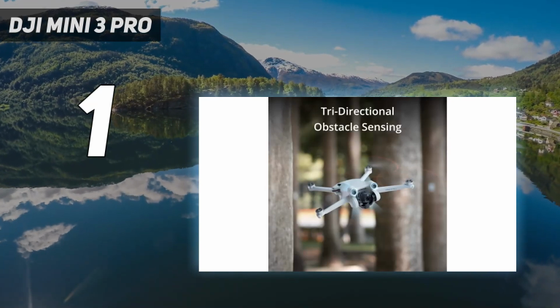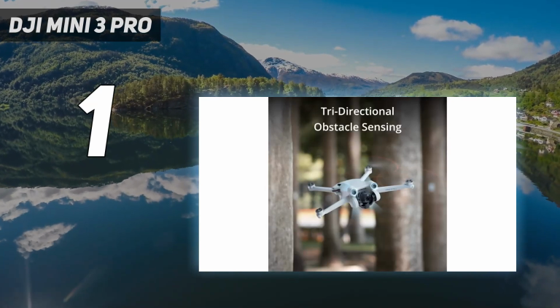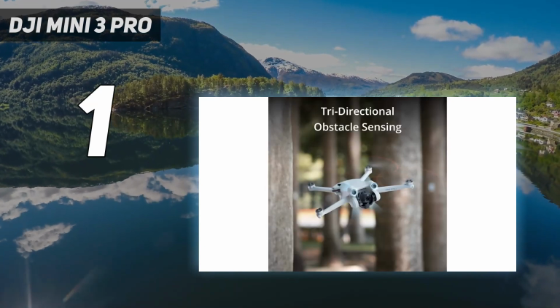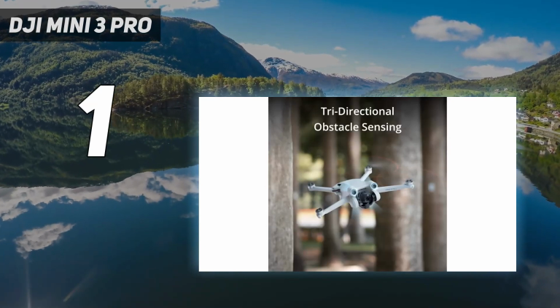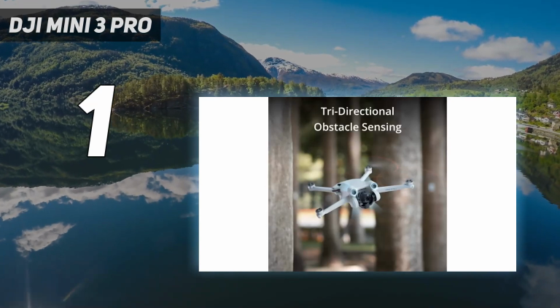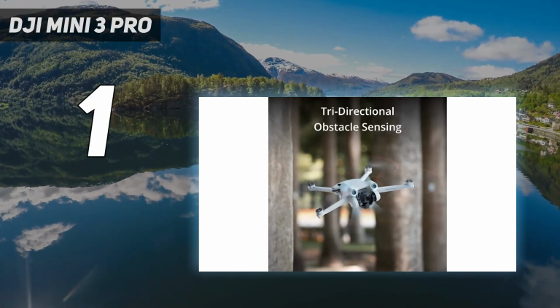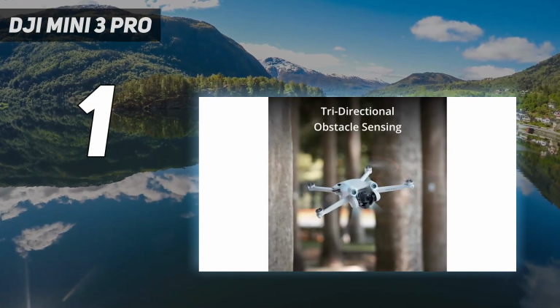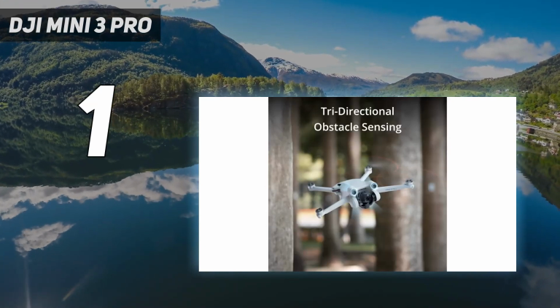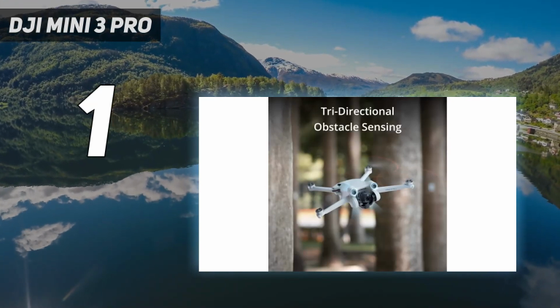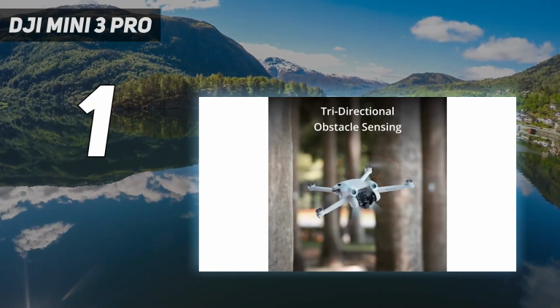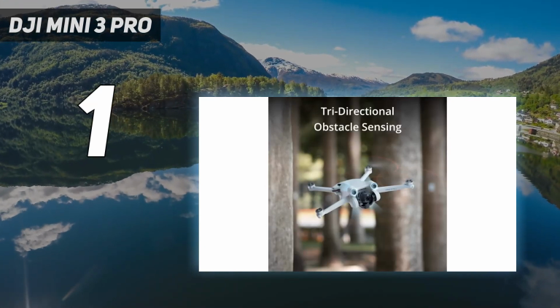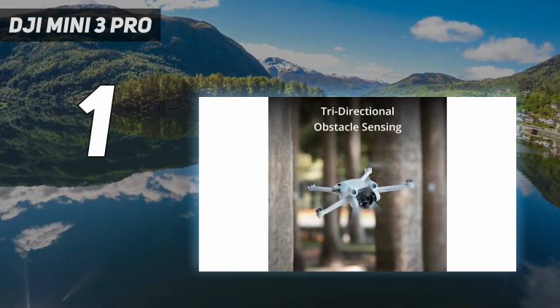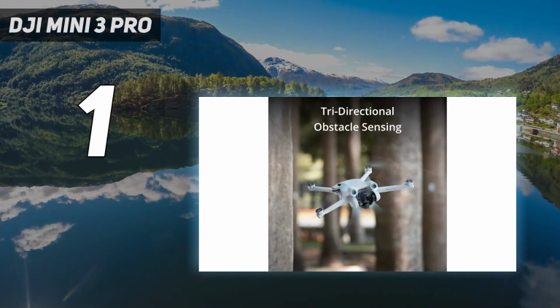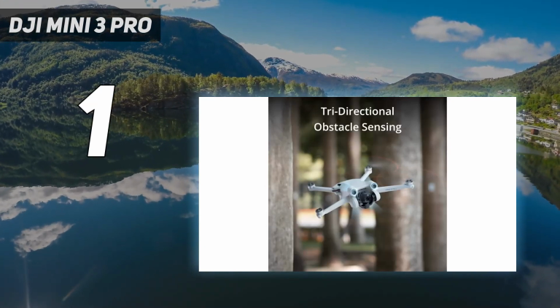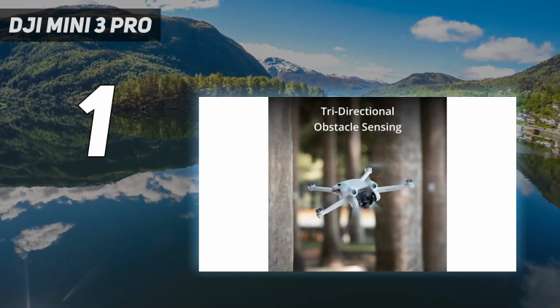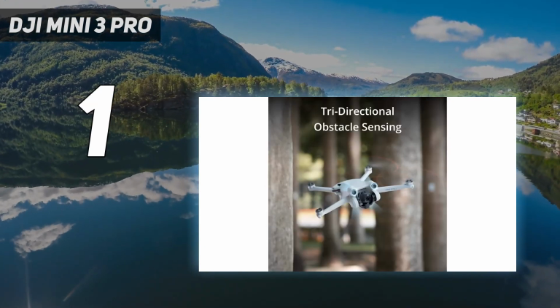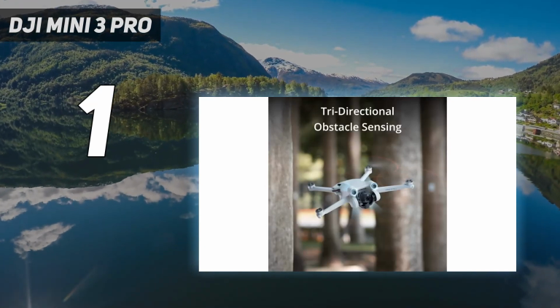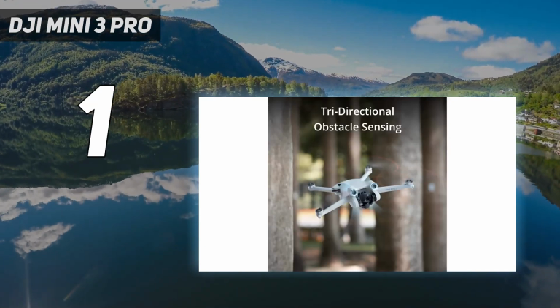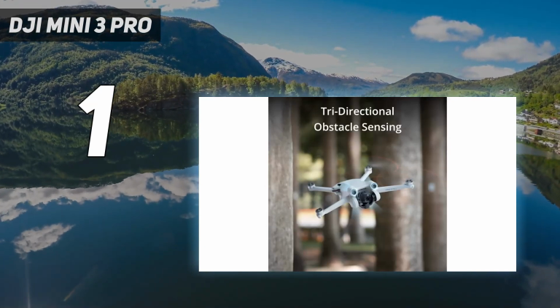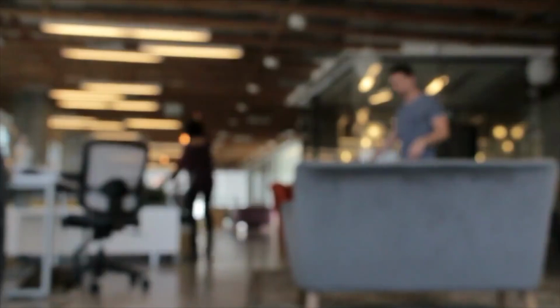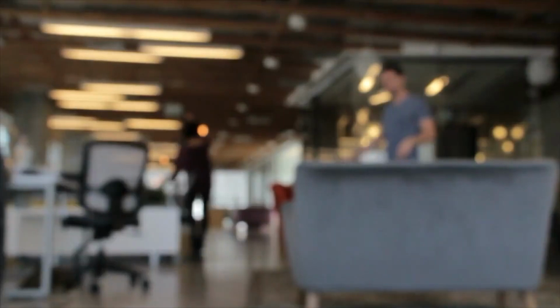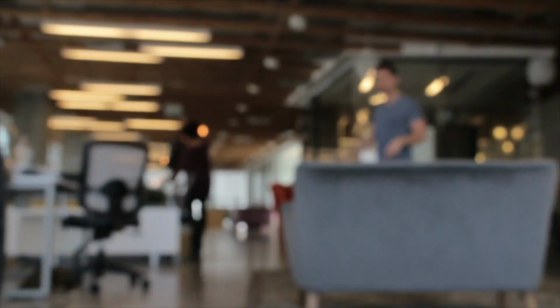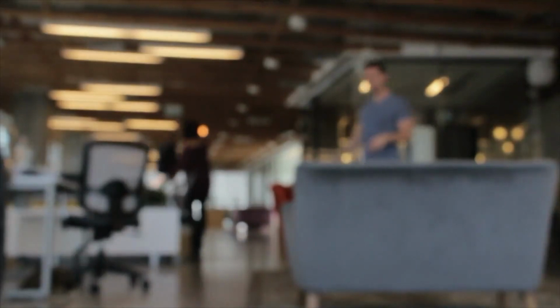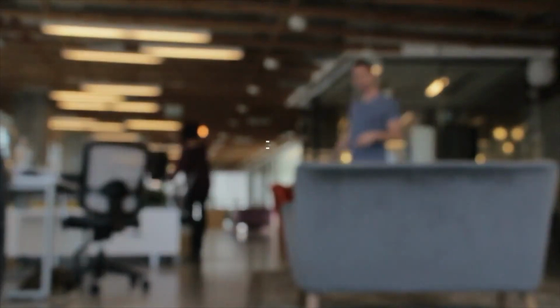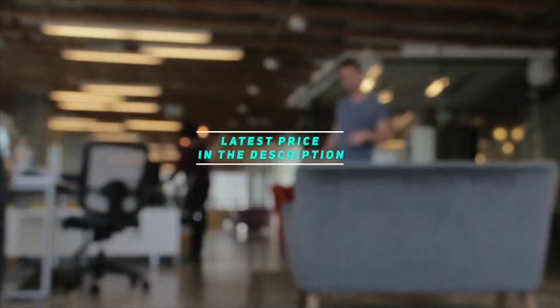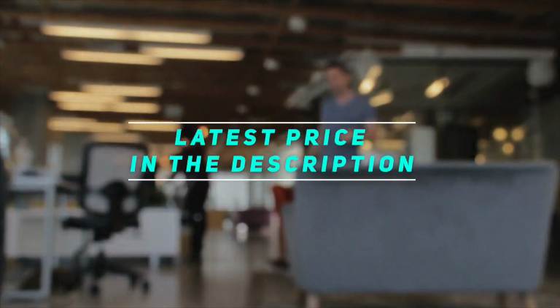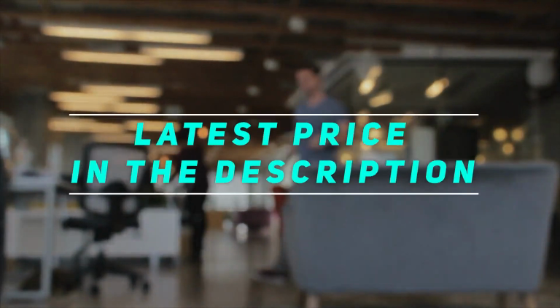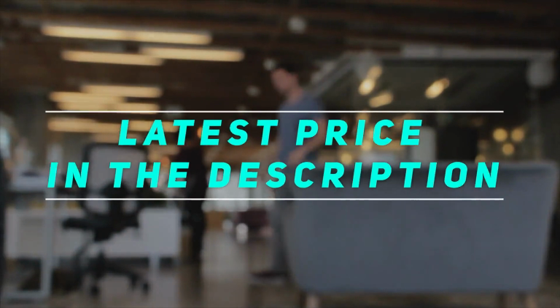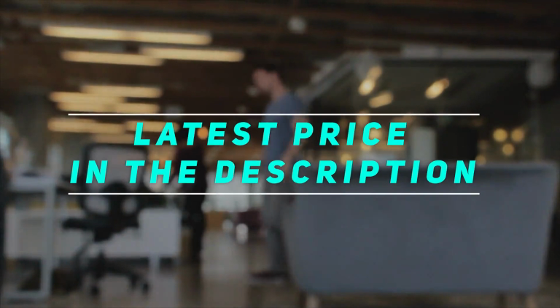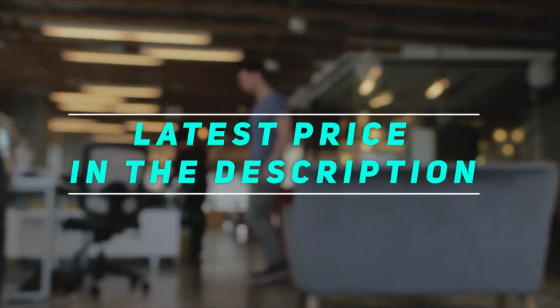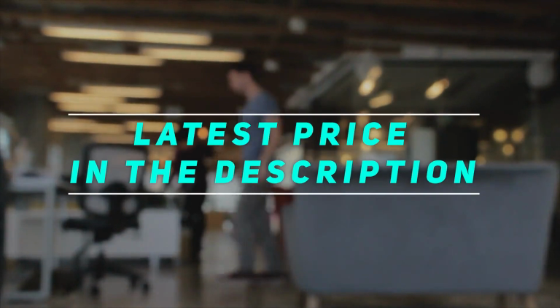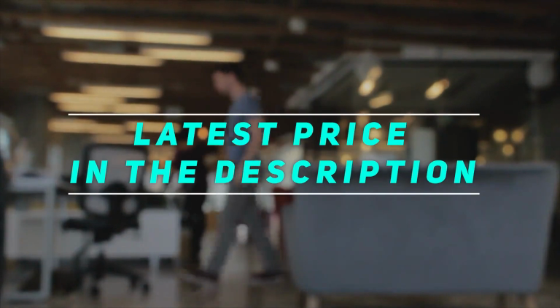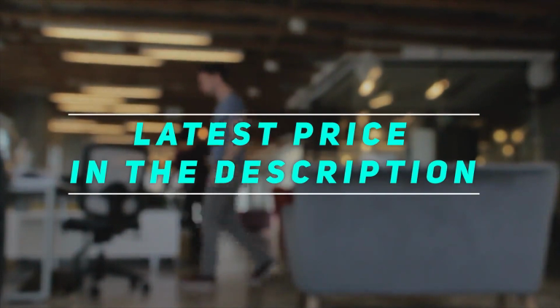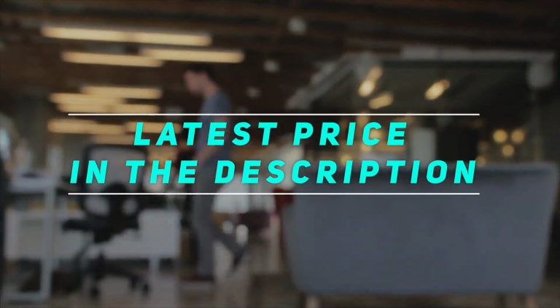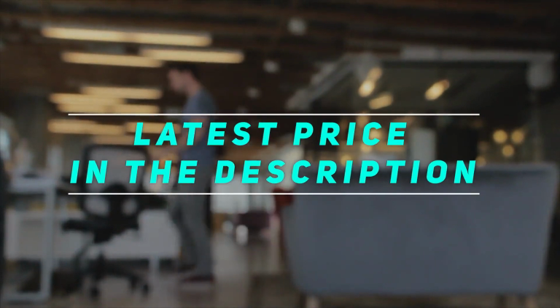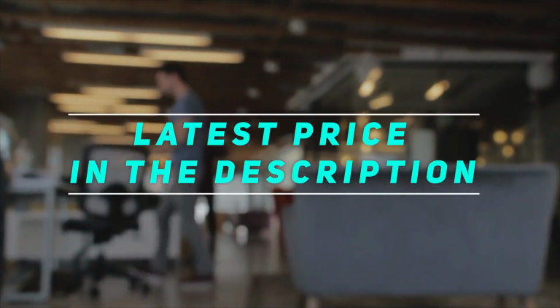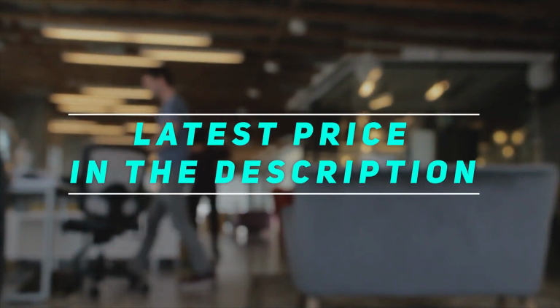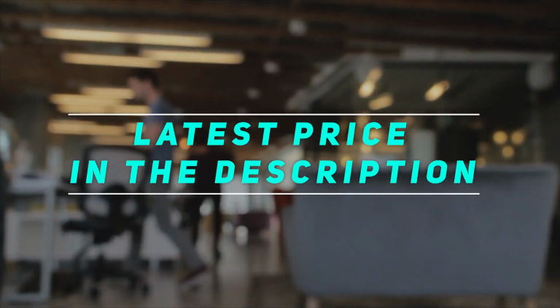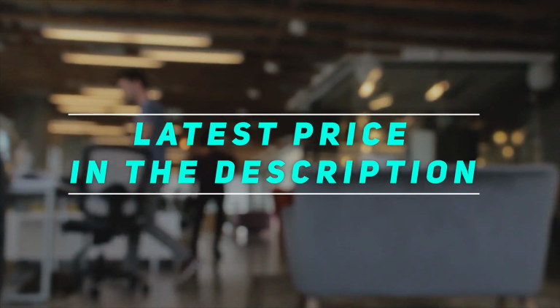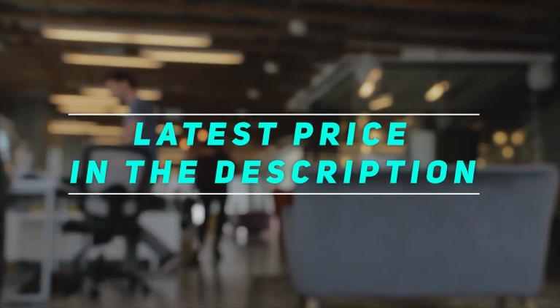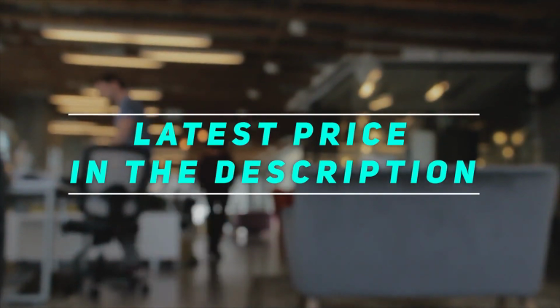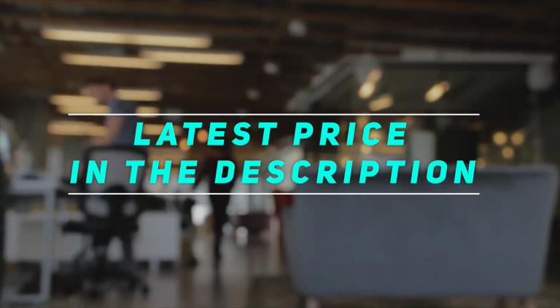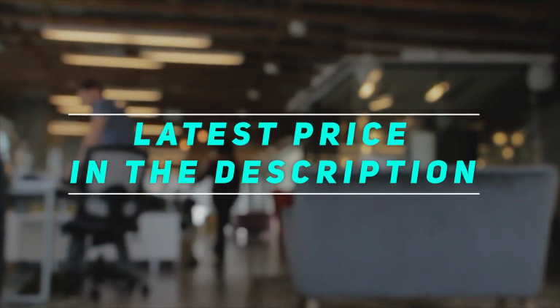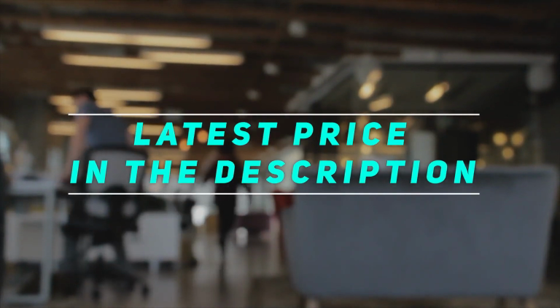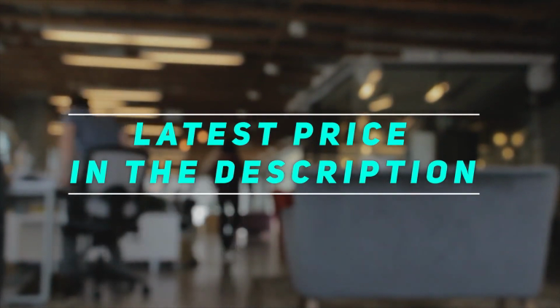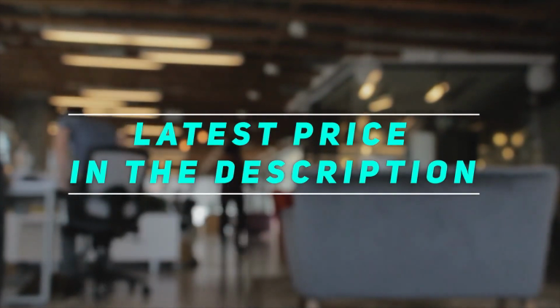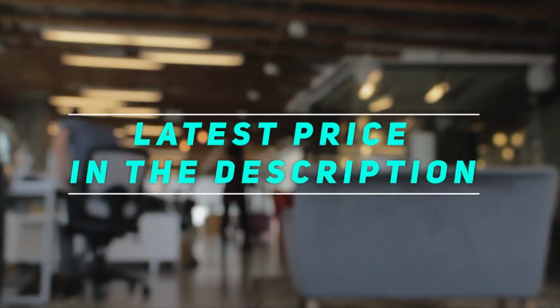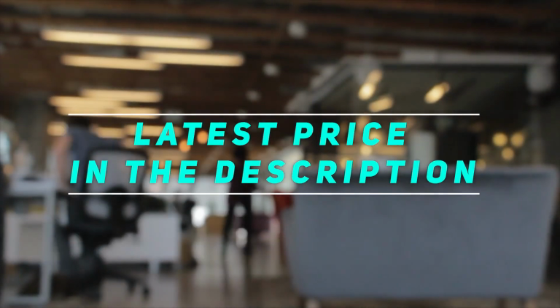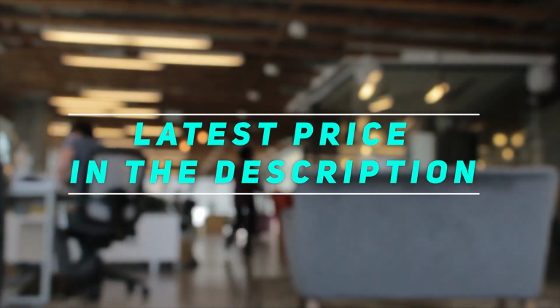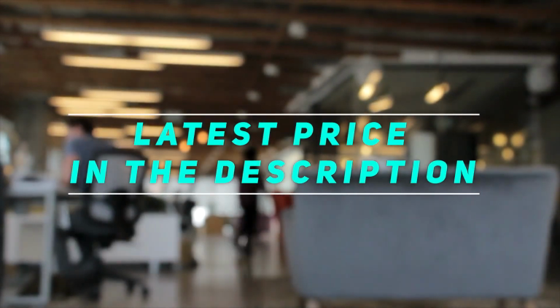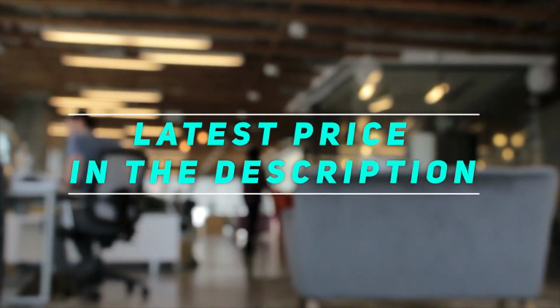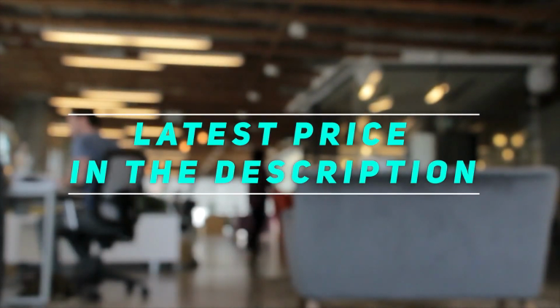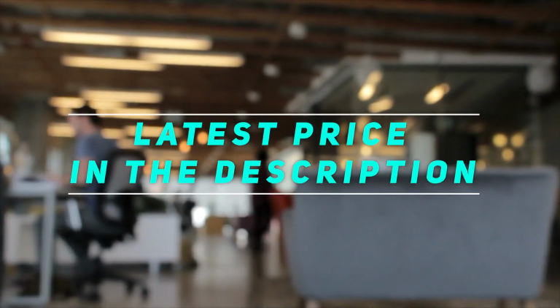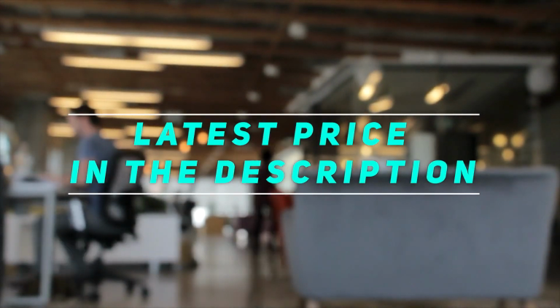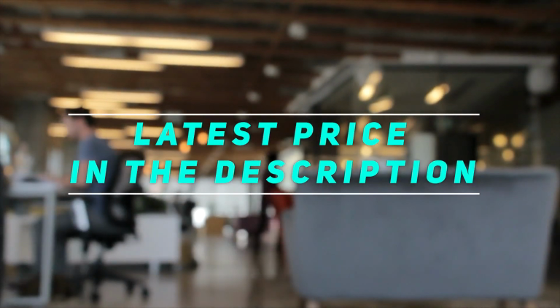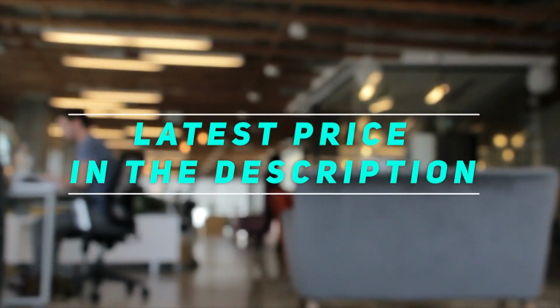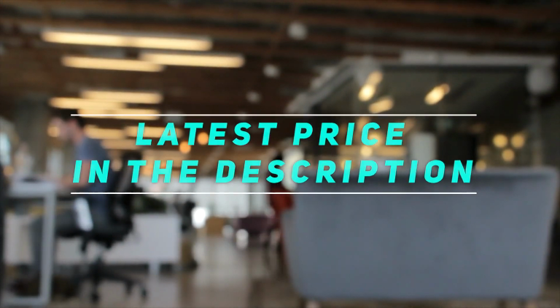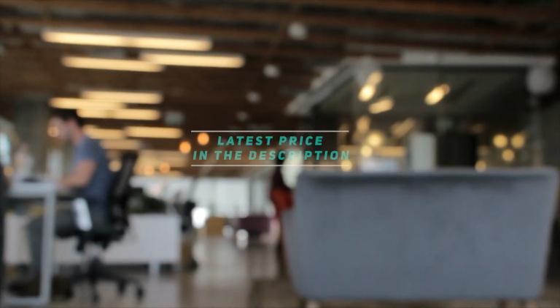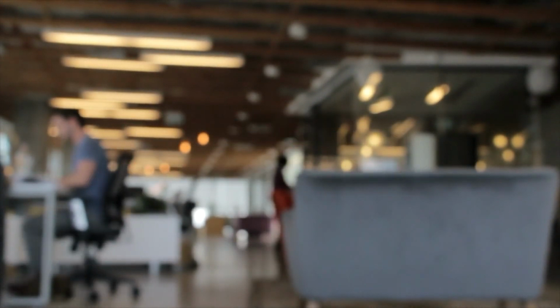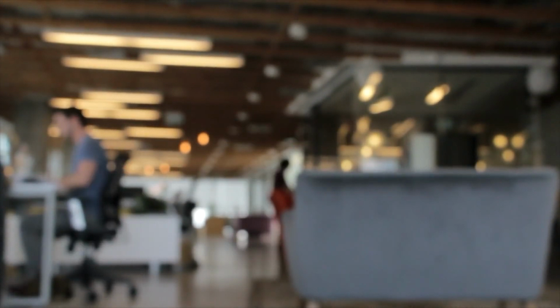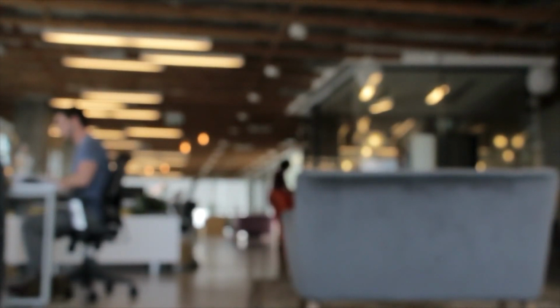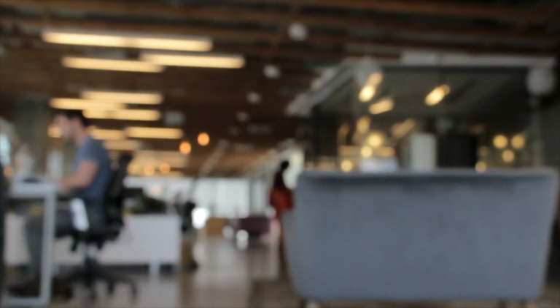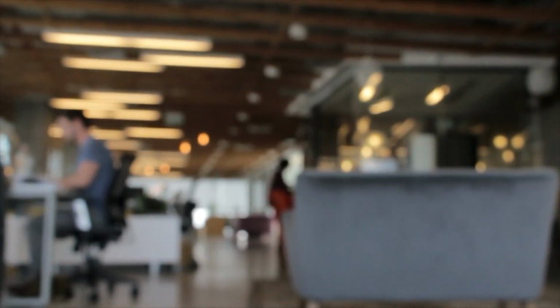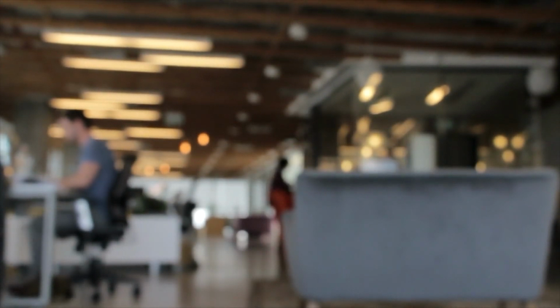The combination of a bright f/1.7 lens and dual-native ISO tech gives the Mini 3 Pro impressive low-light performance. Check out the video description for the latest price and more information.